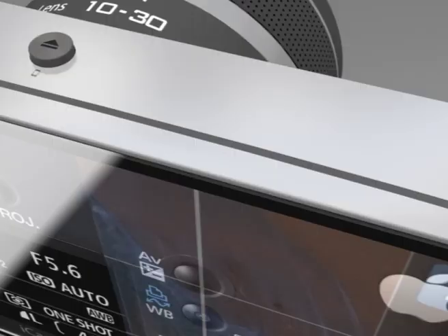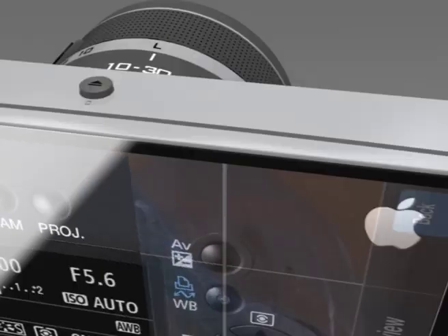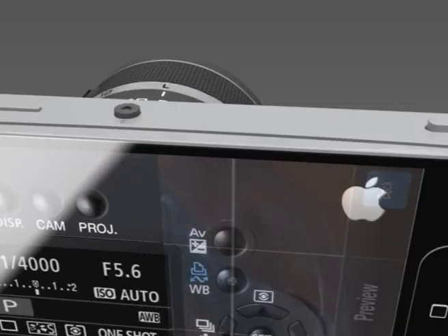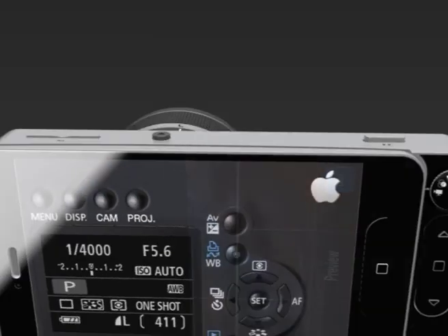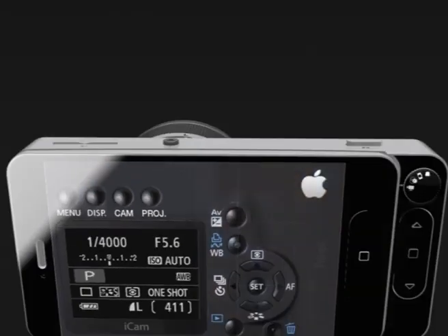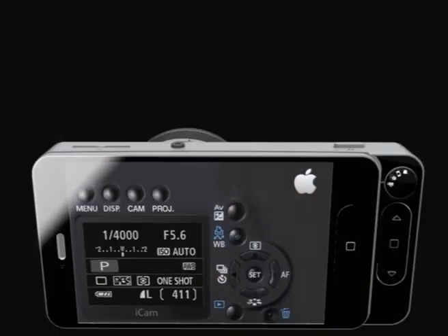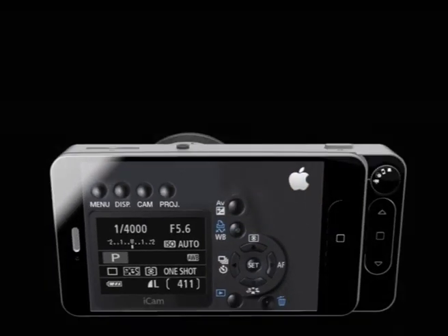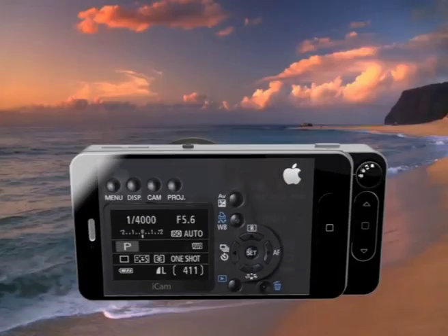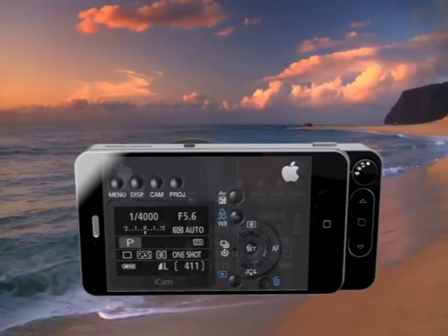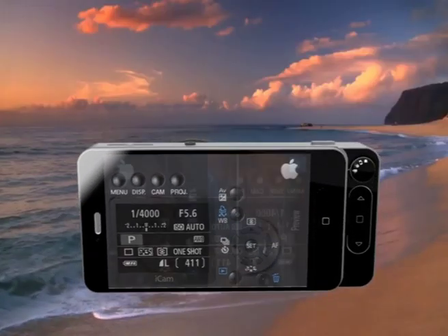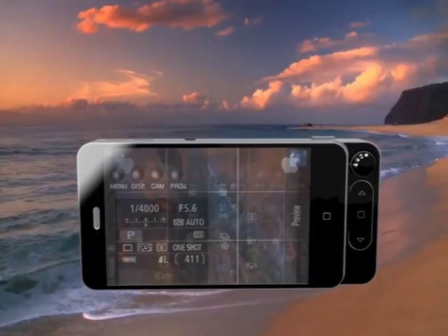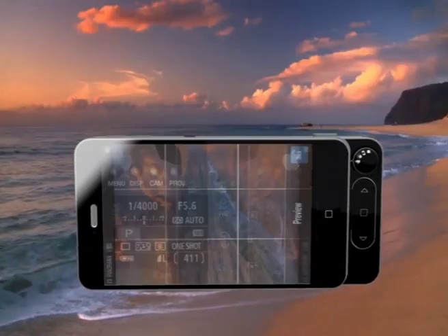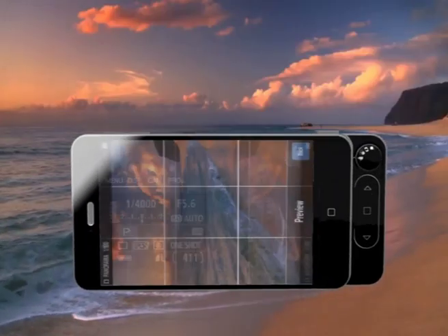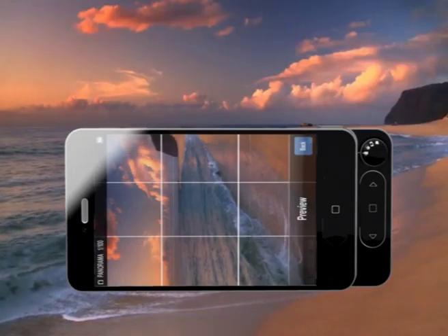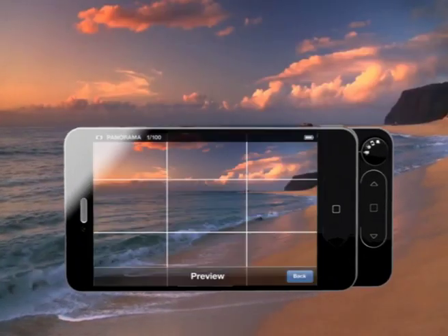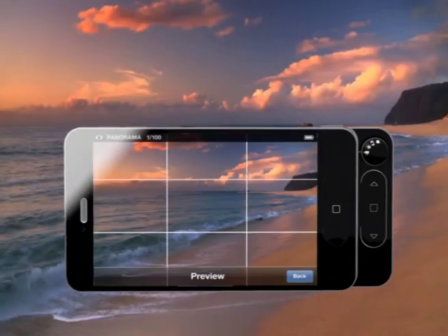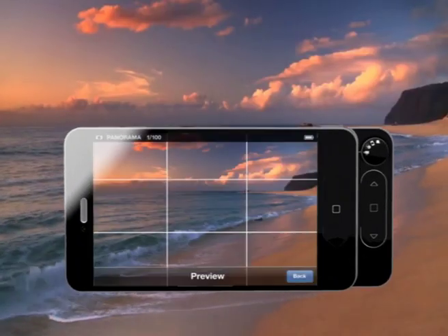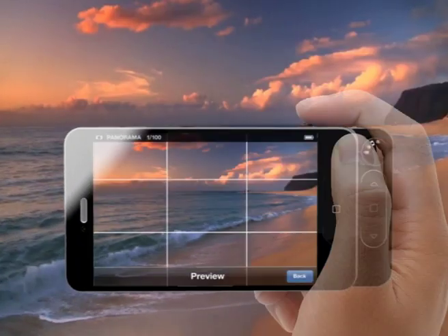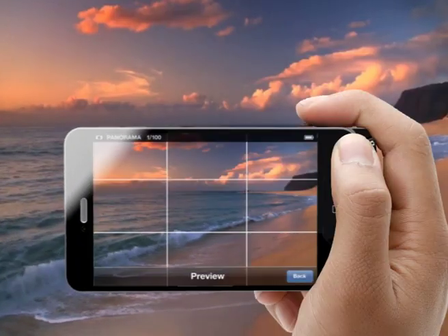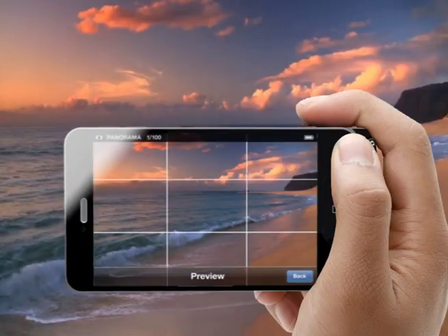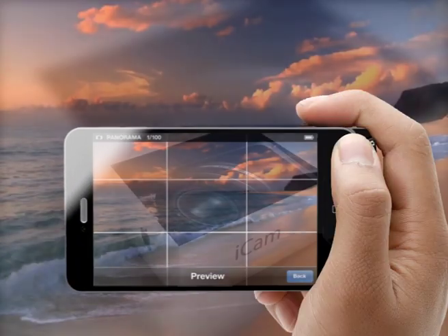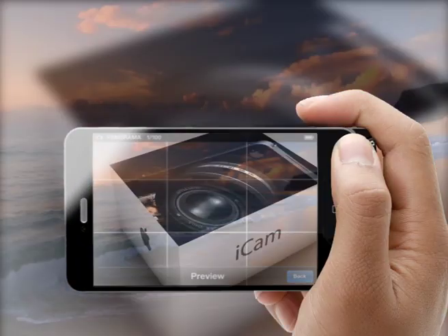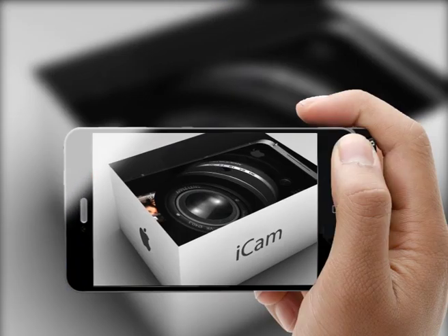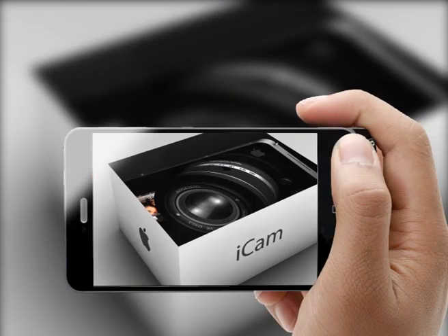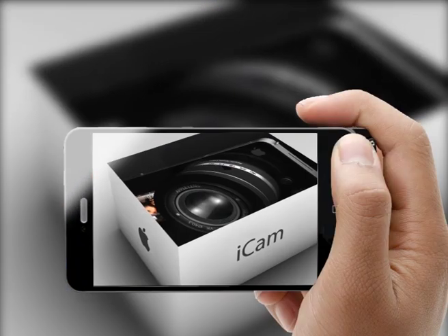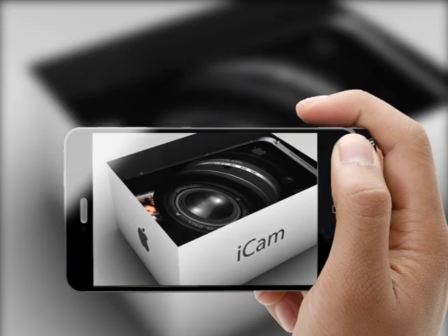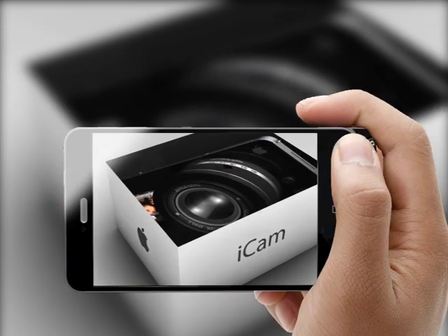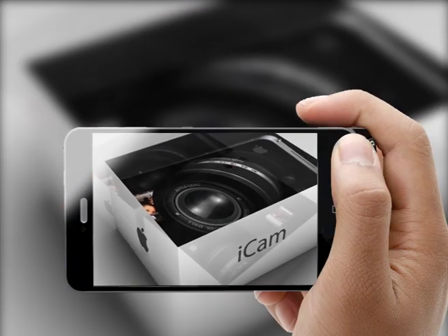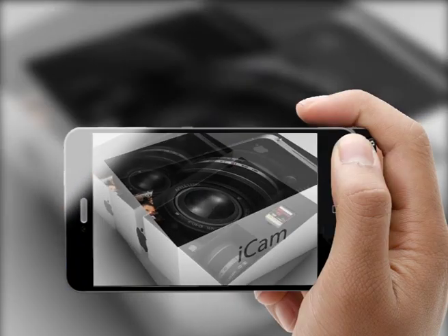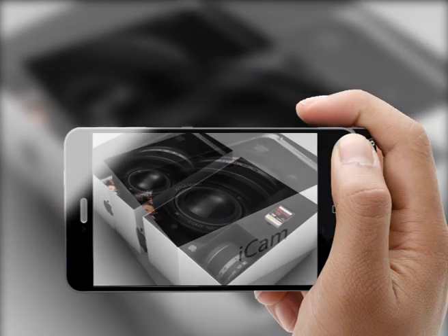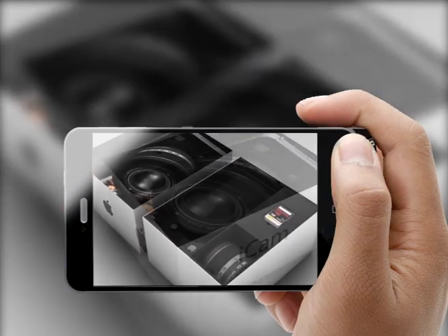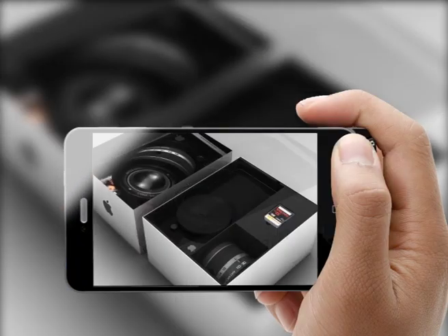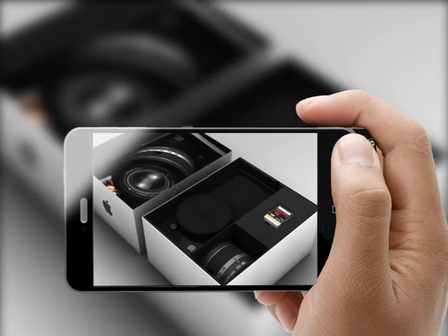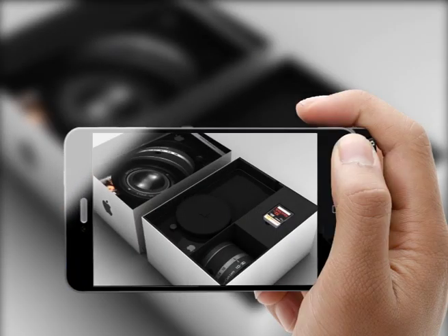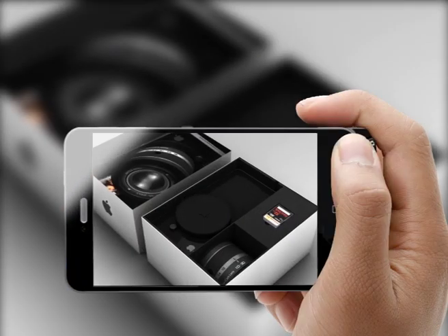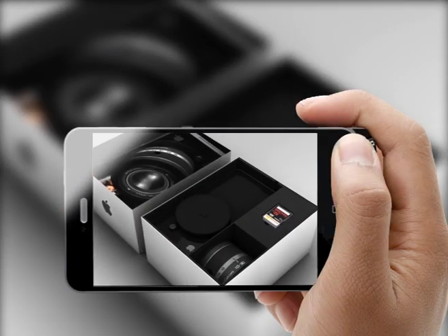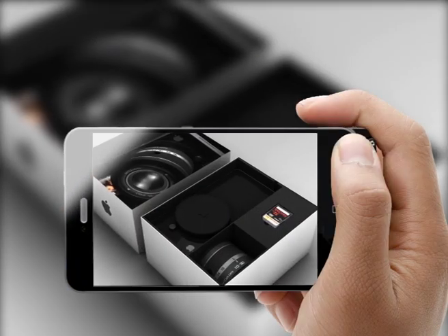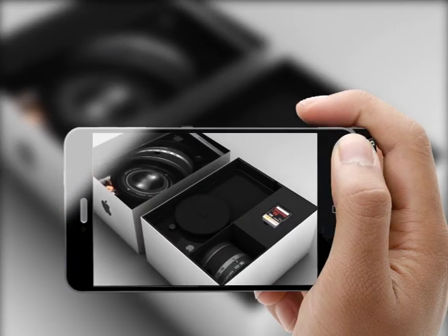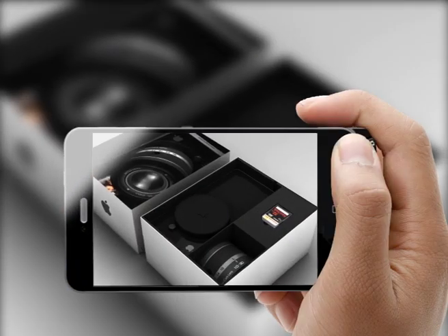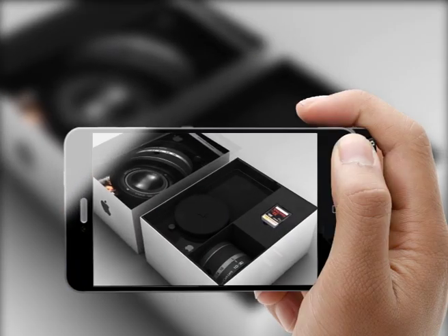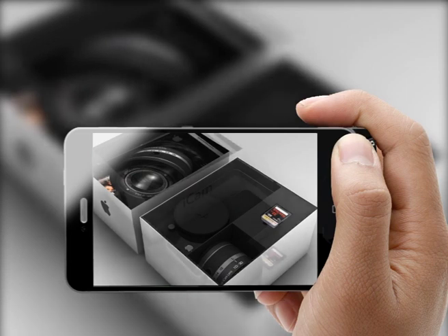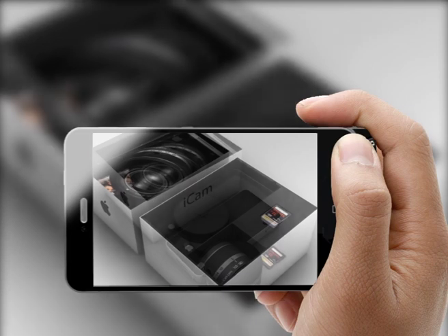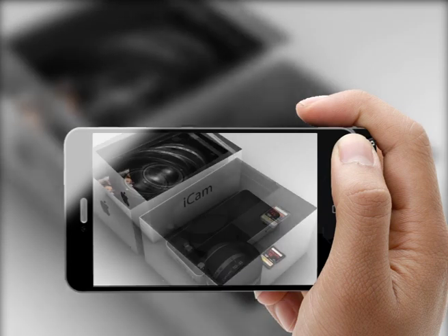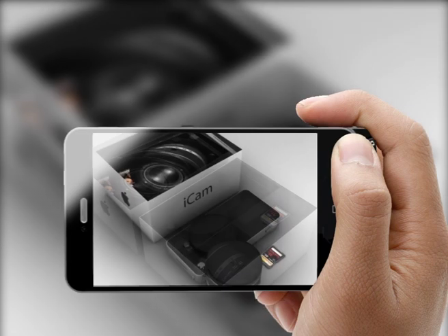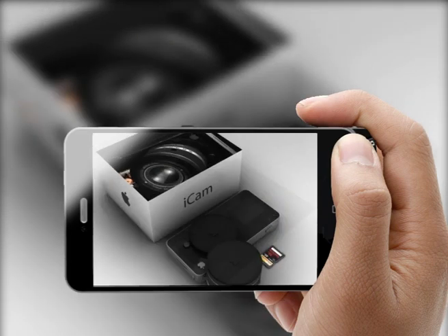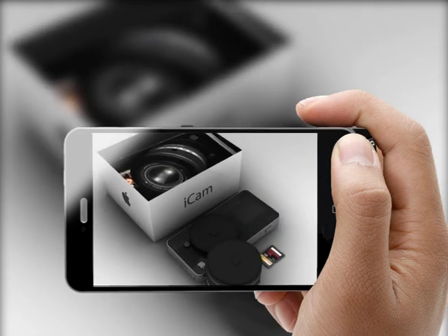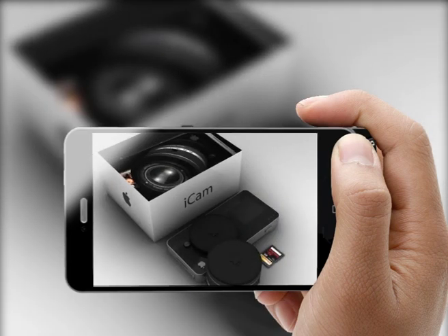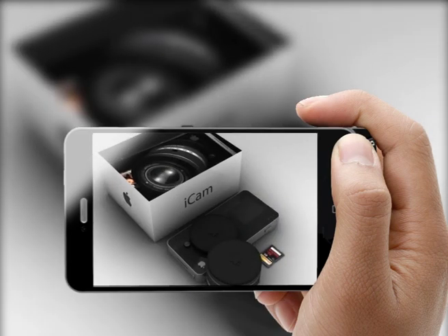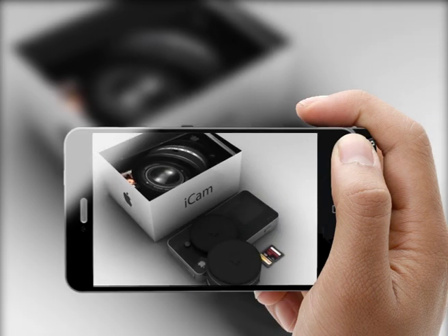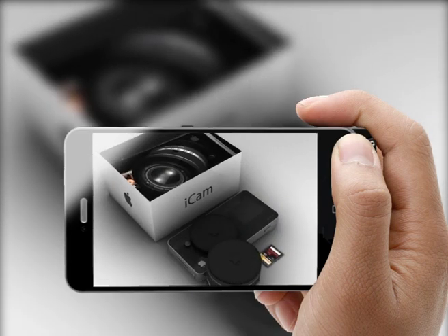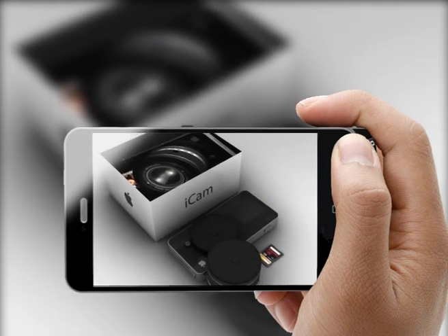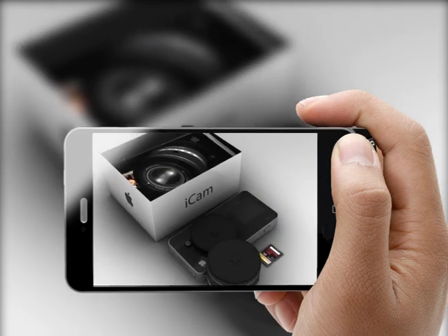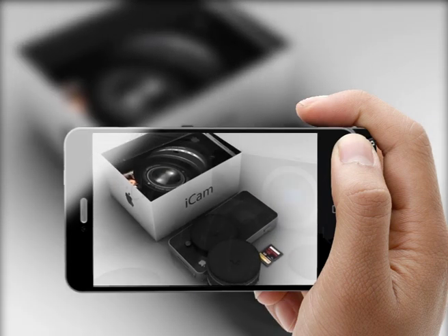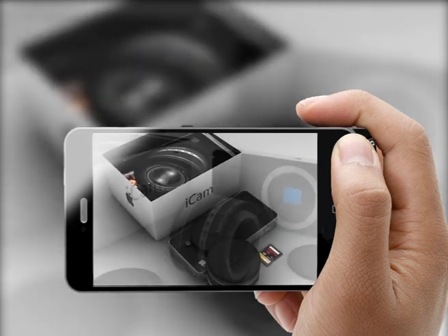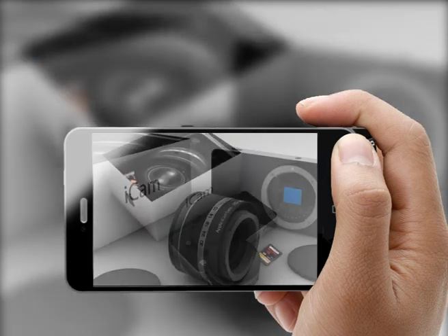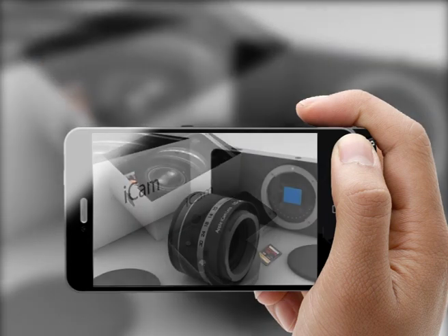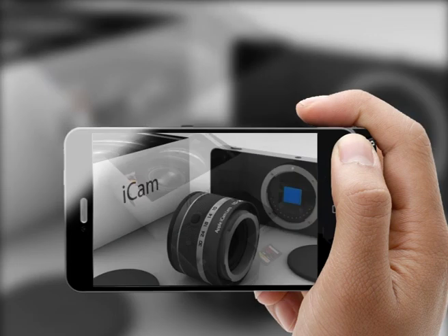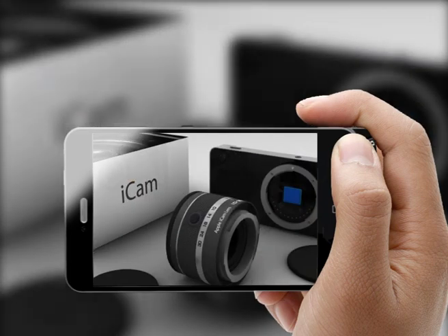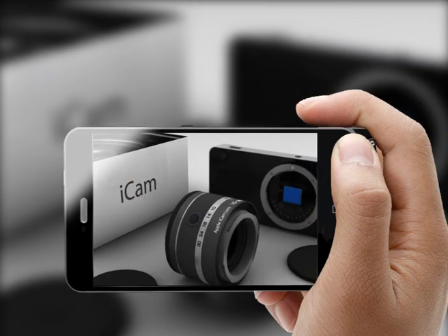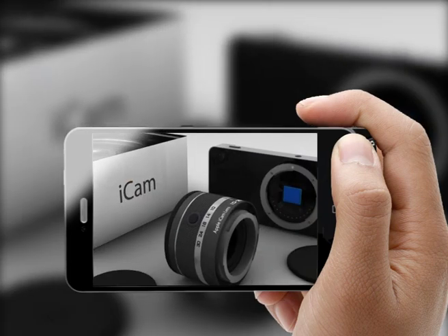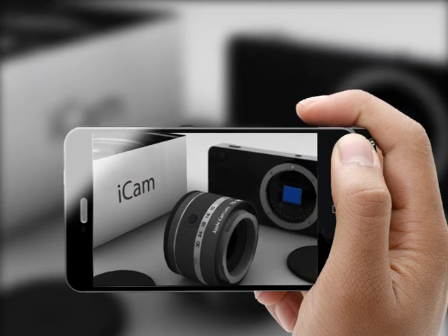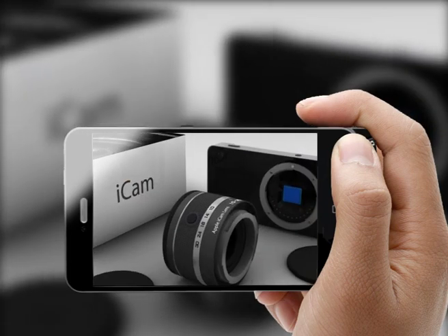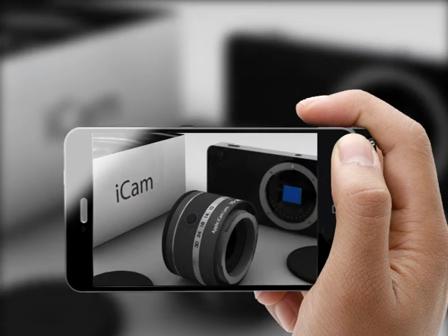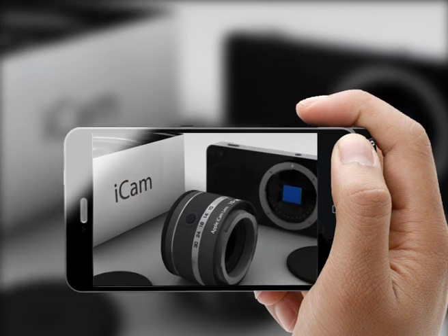You can store your pictures on internal iPhone memory or directly on an SD card, thanks to the SDUHS-i slot.